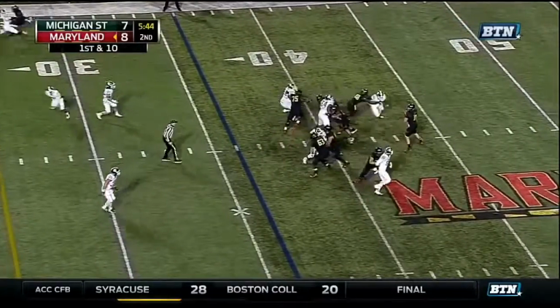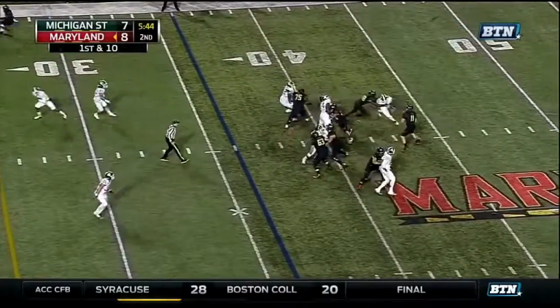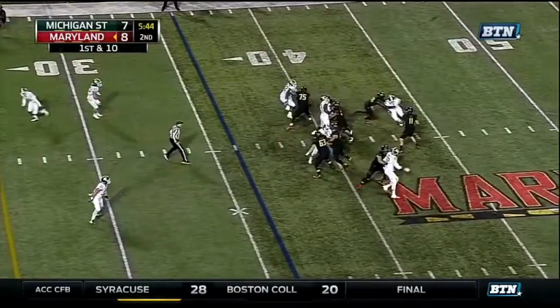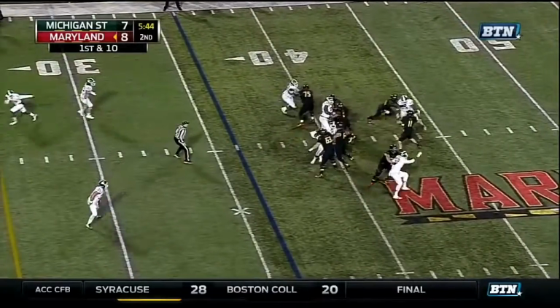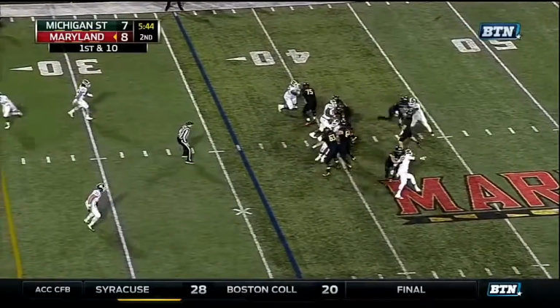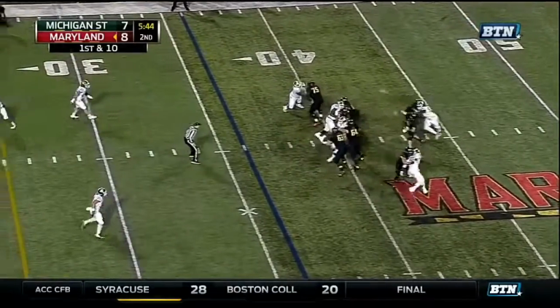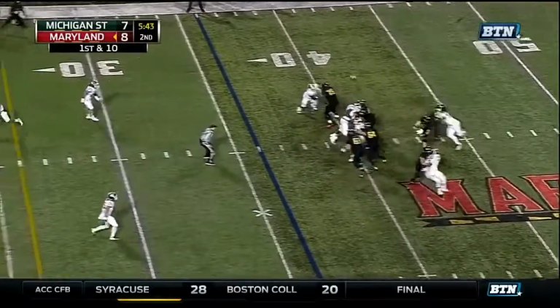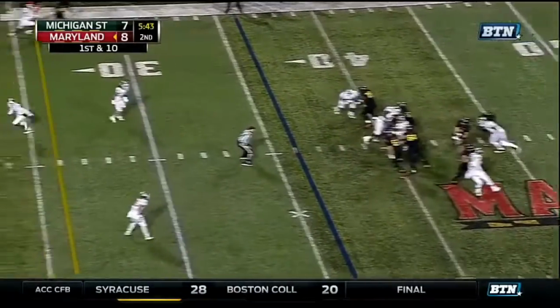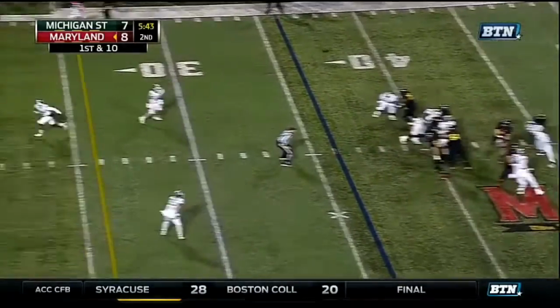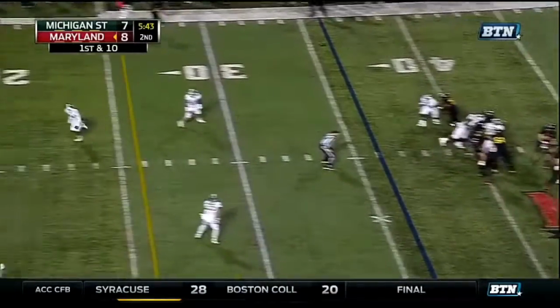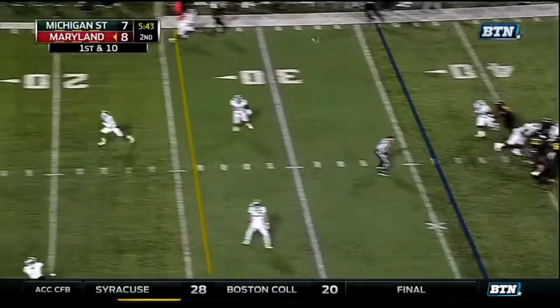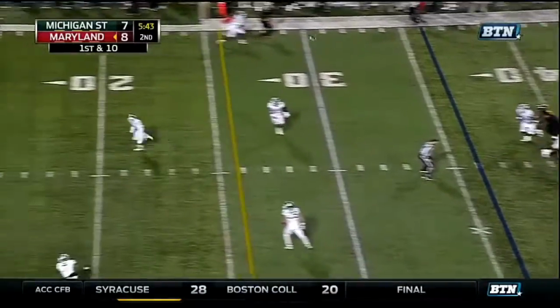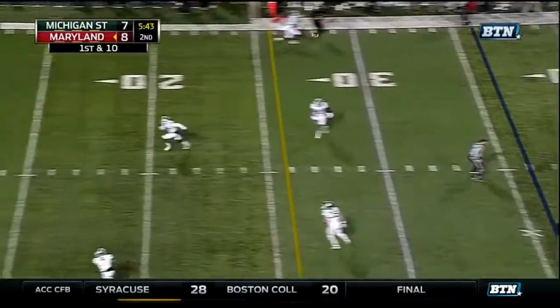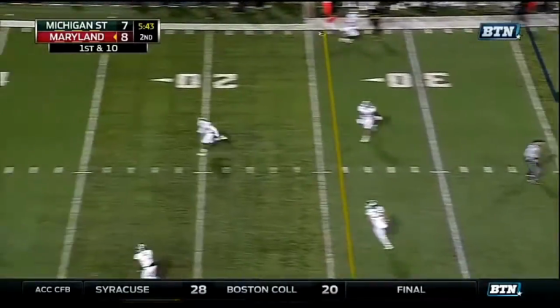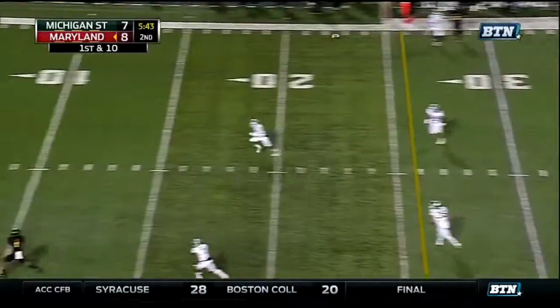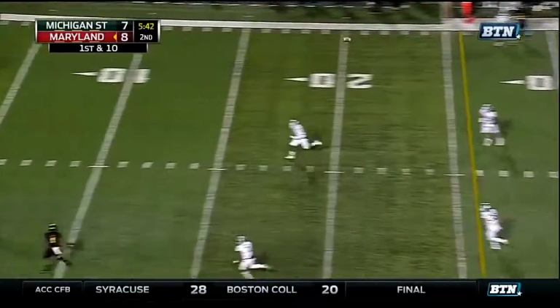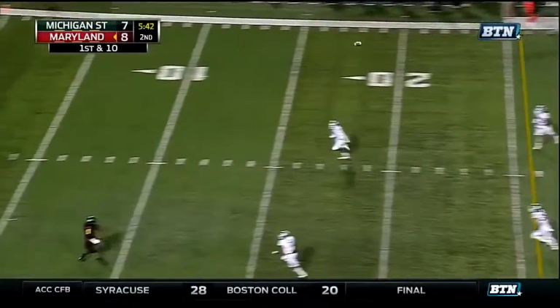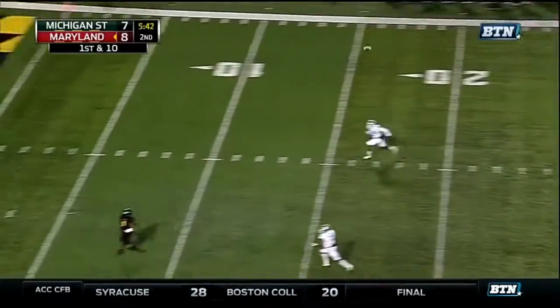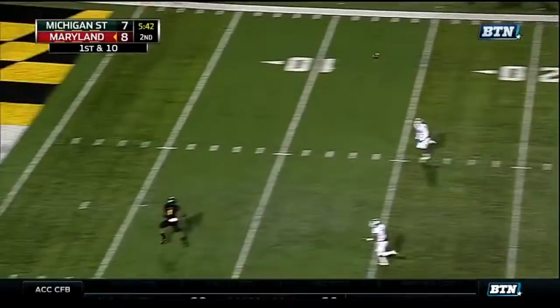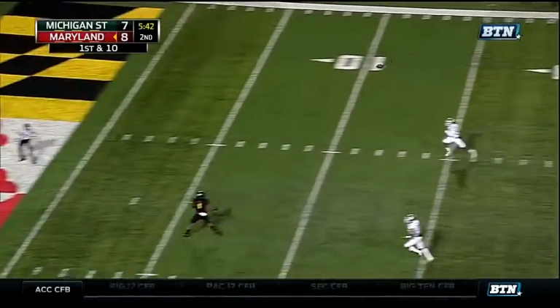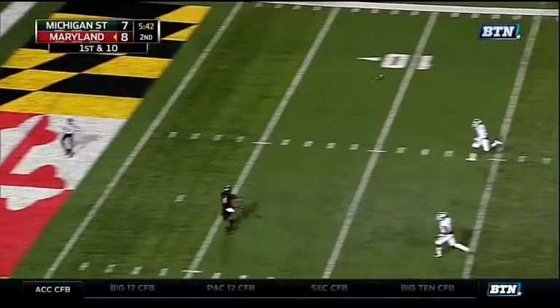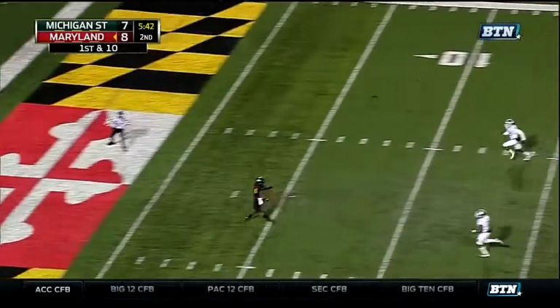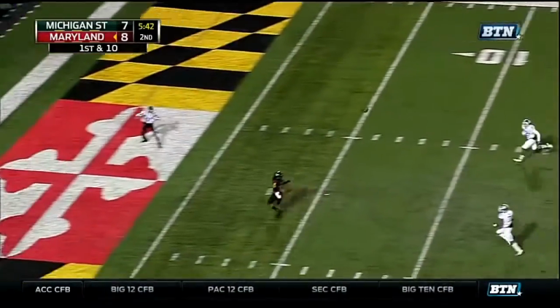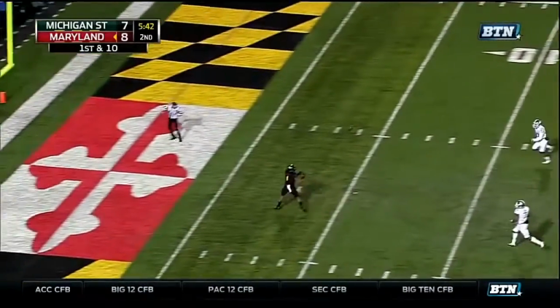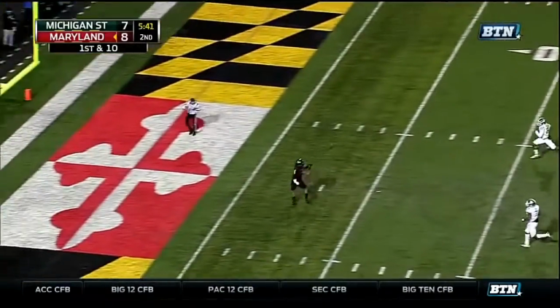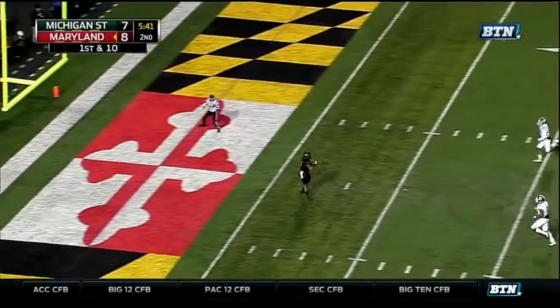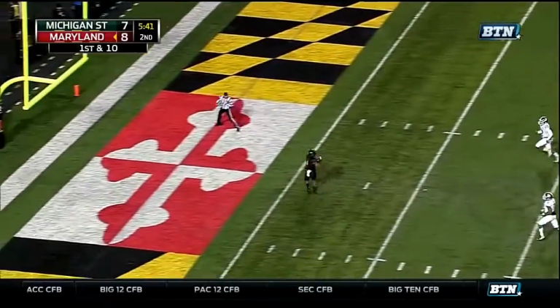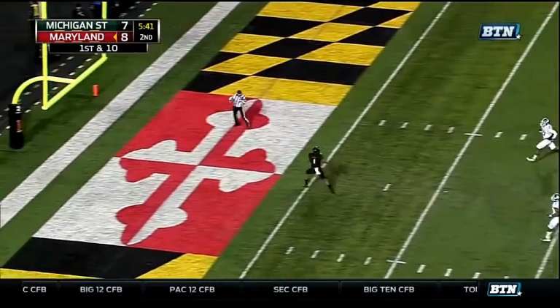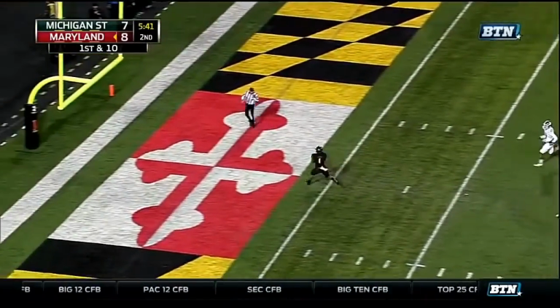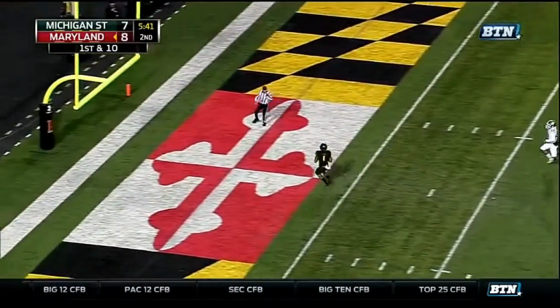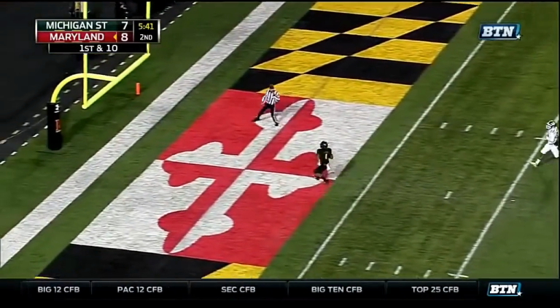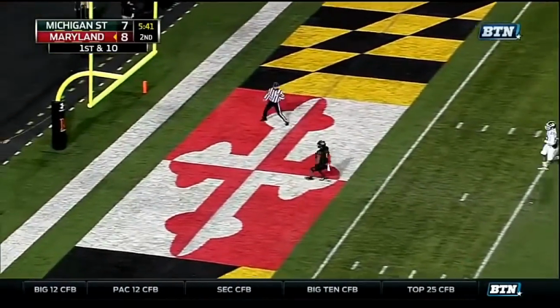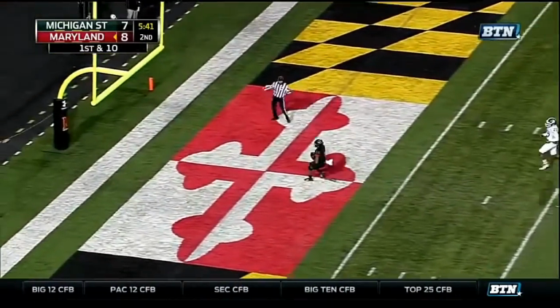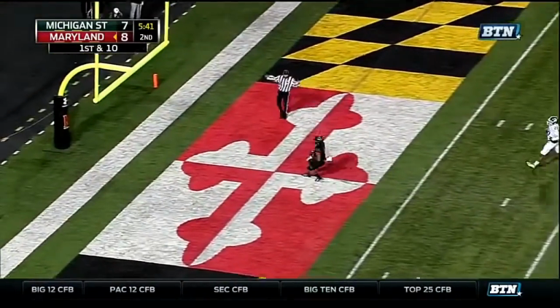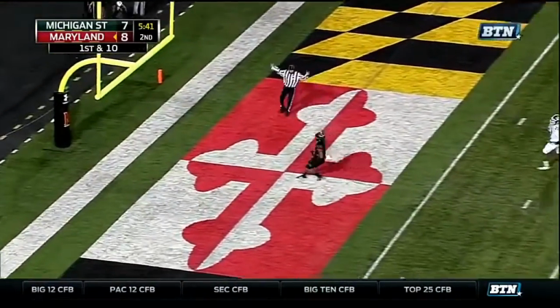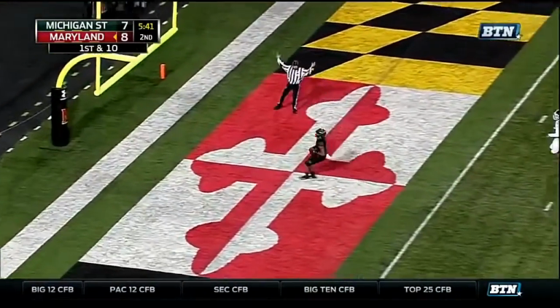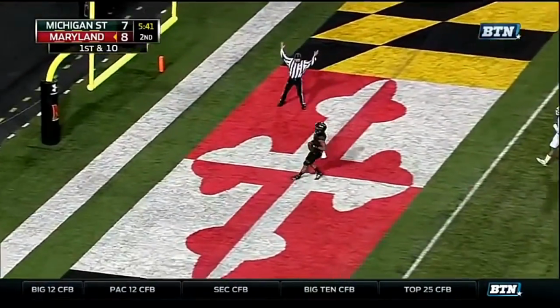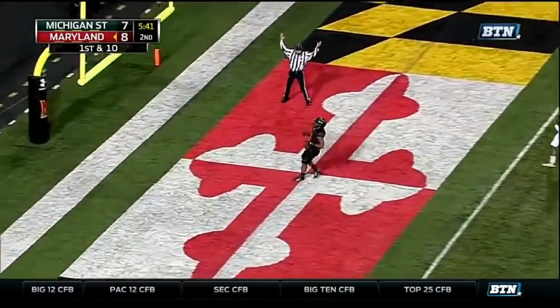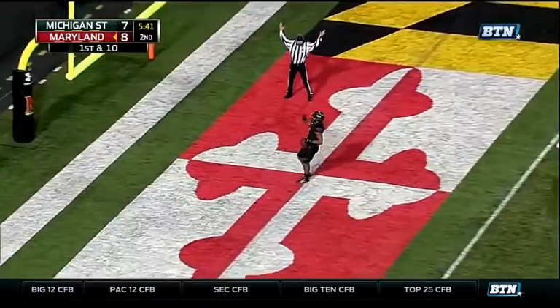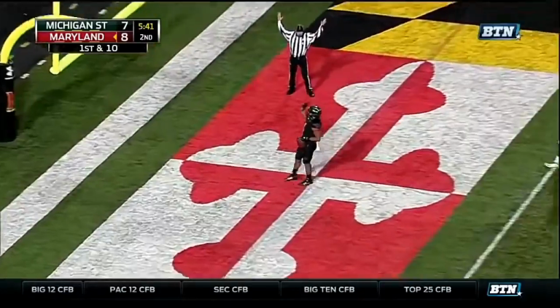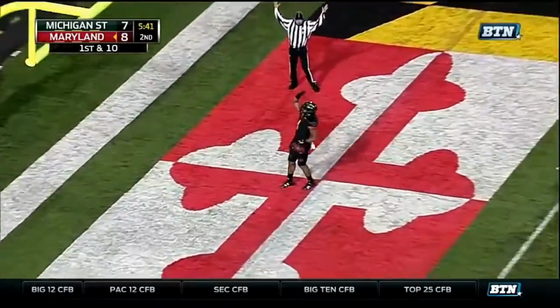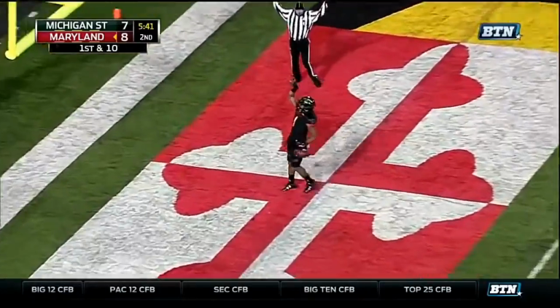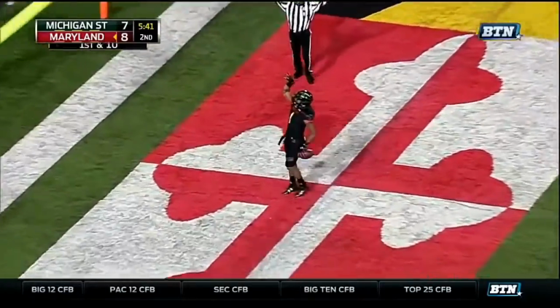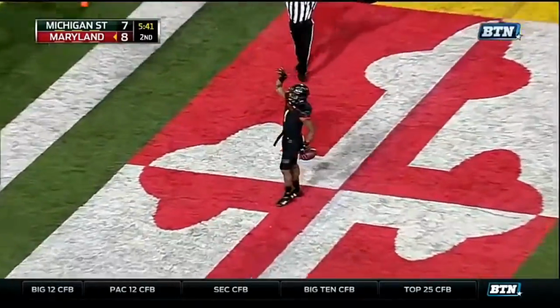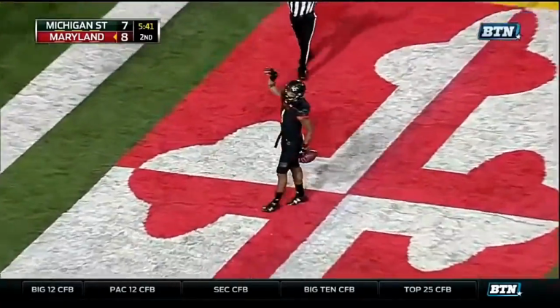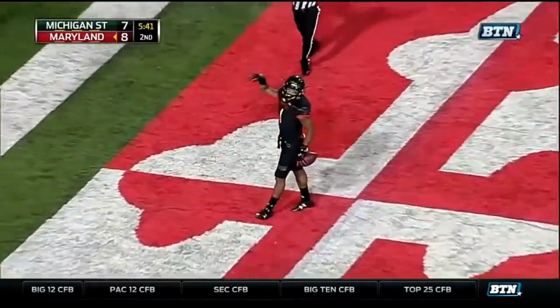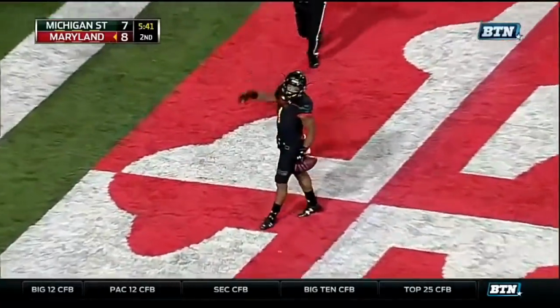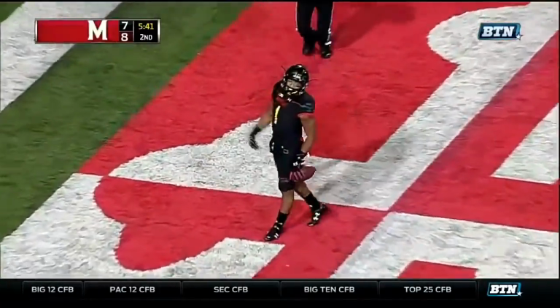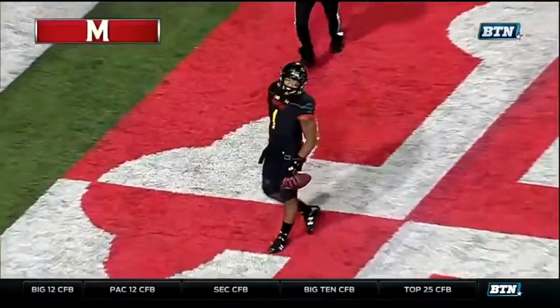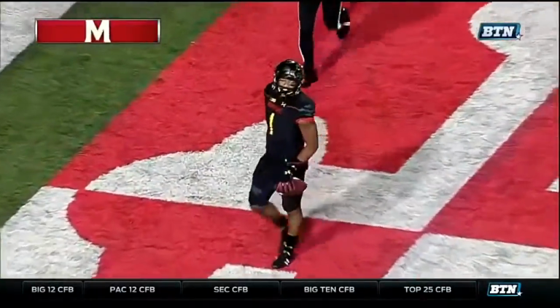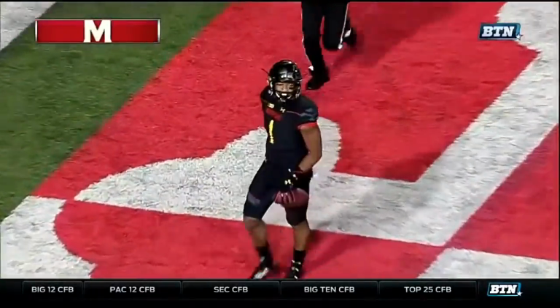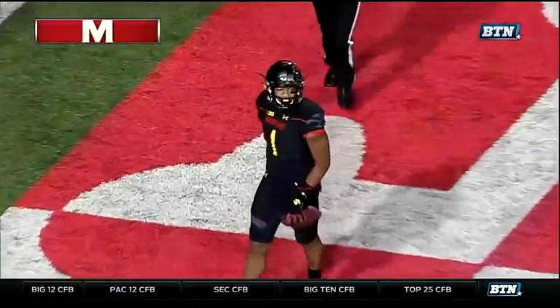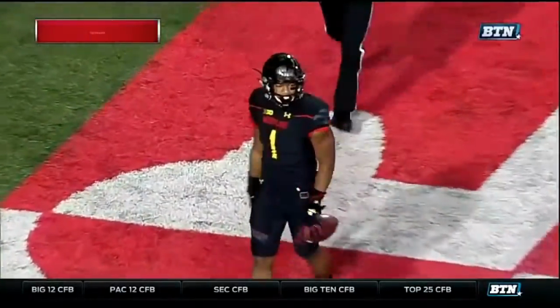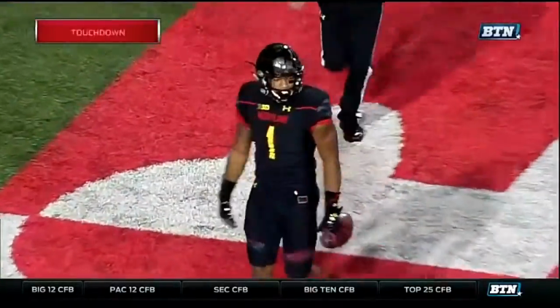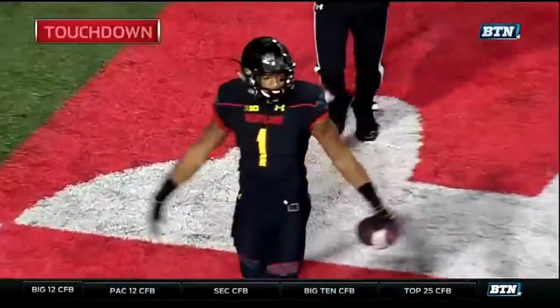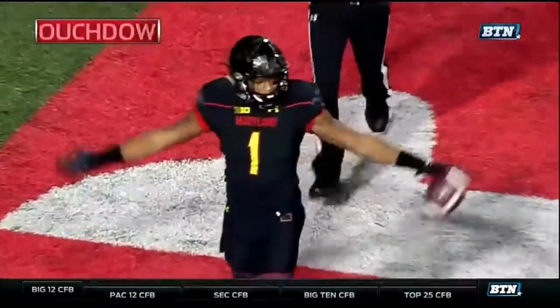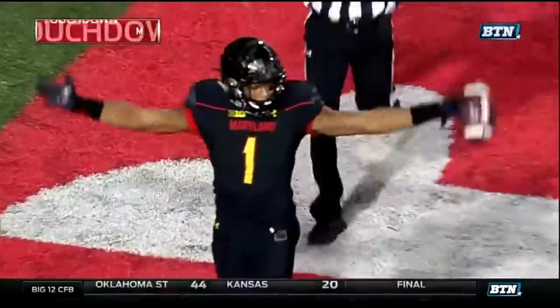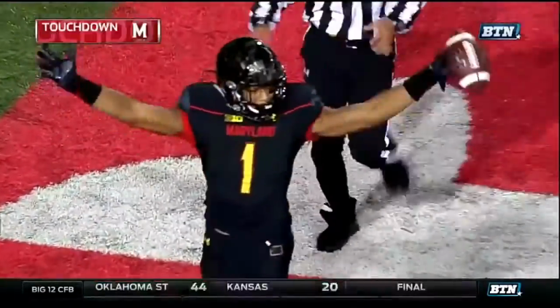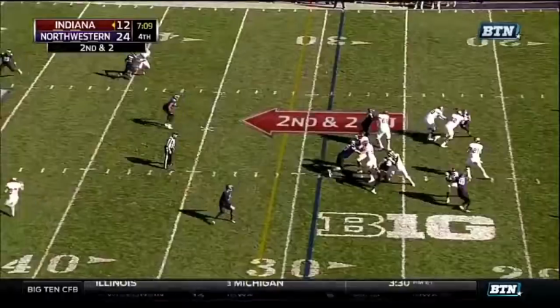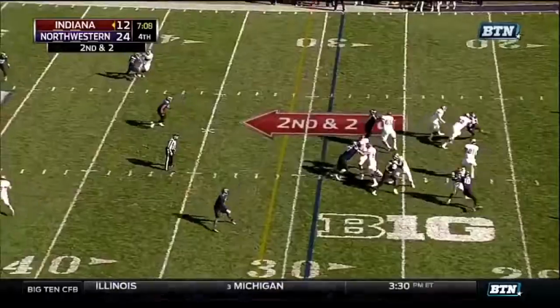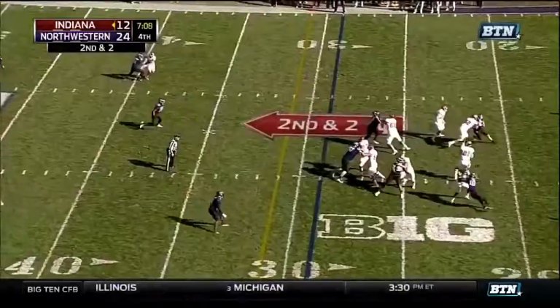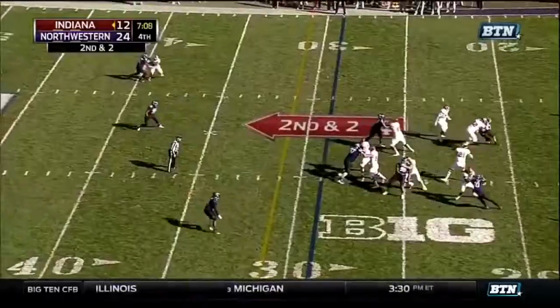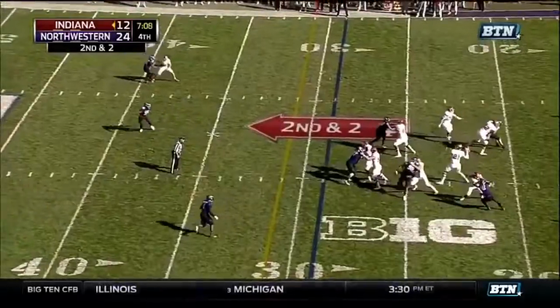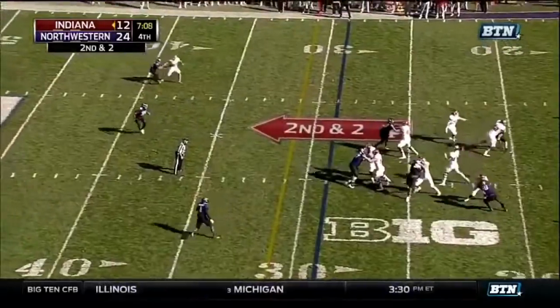Five-man rush, wide-open man, it's a touchdown — D.J. Moore! That's our story.